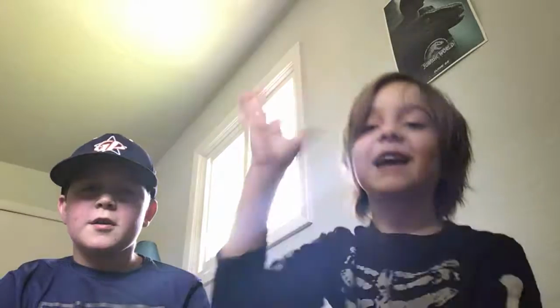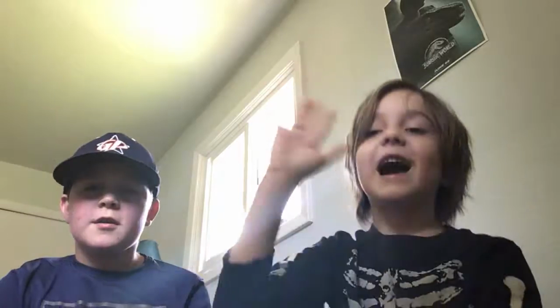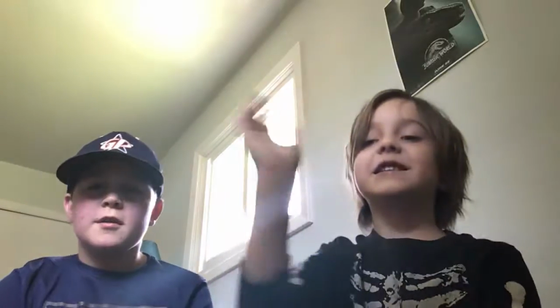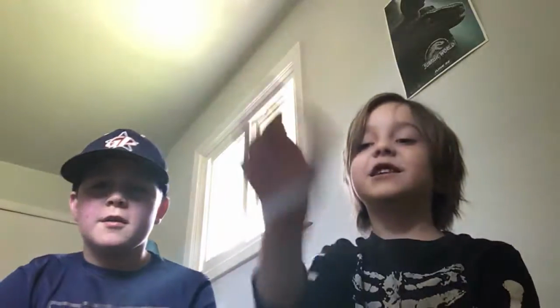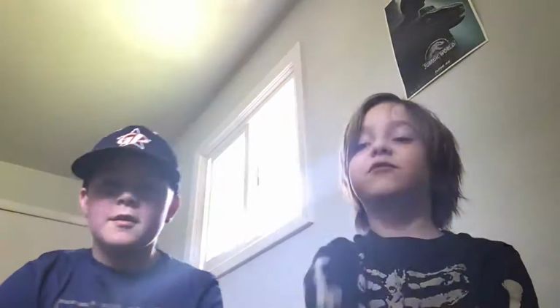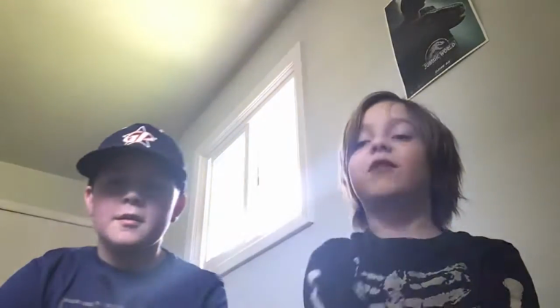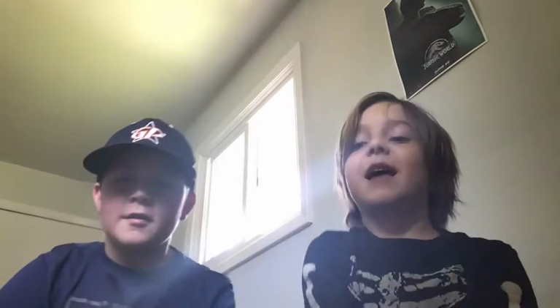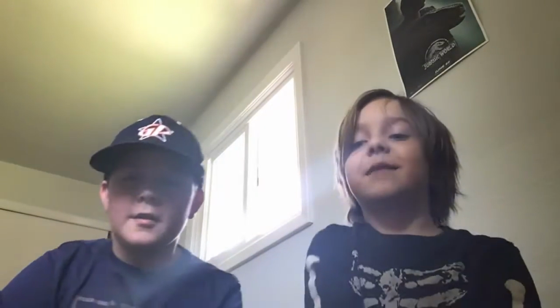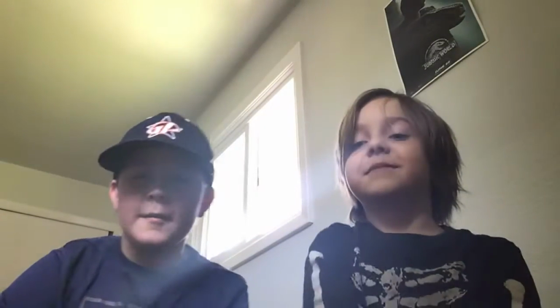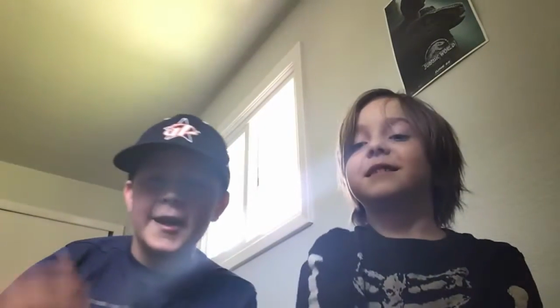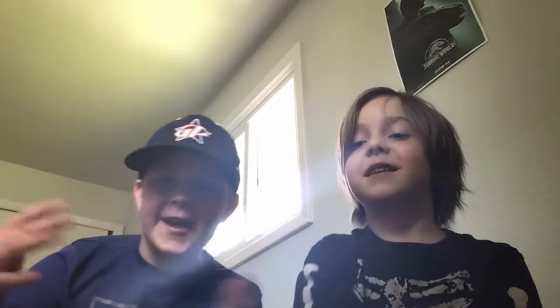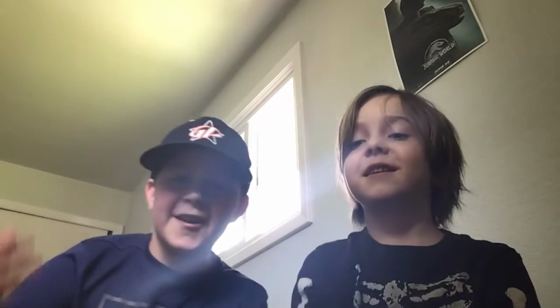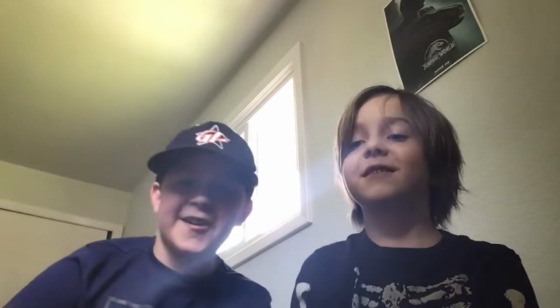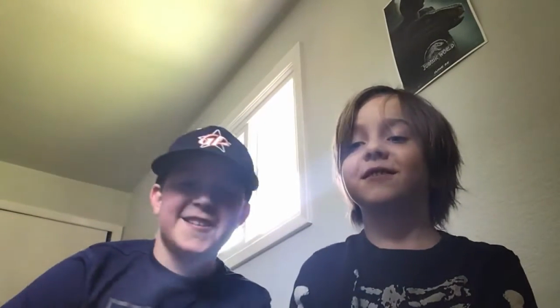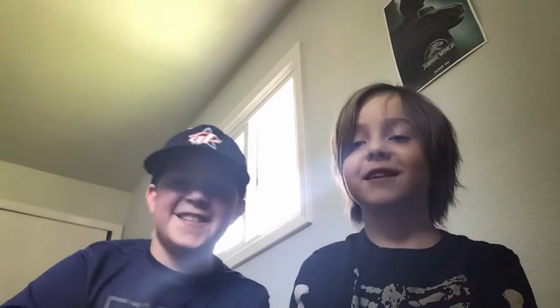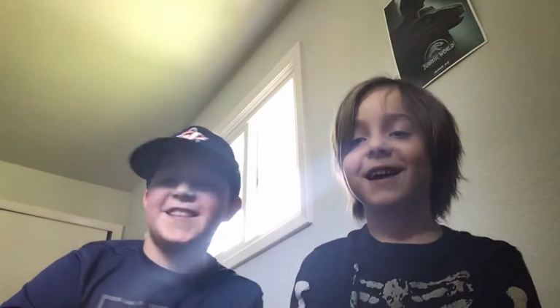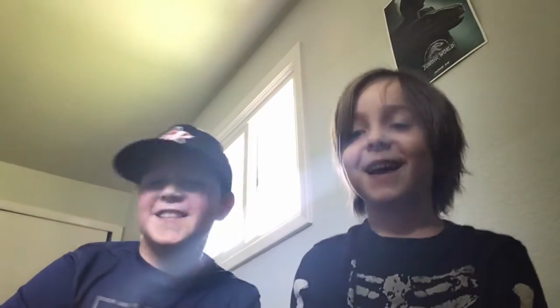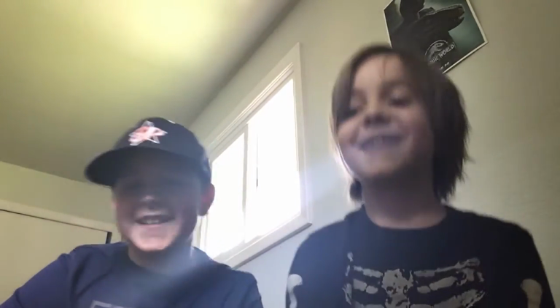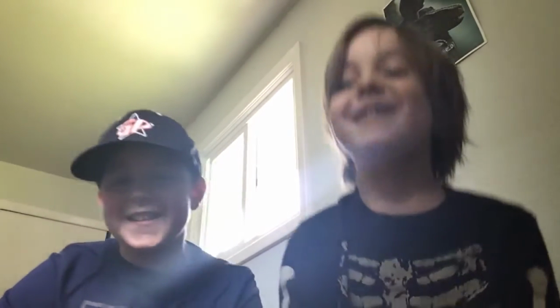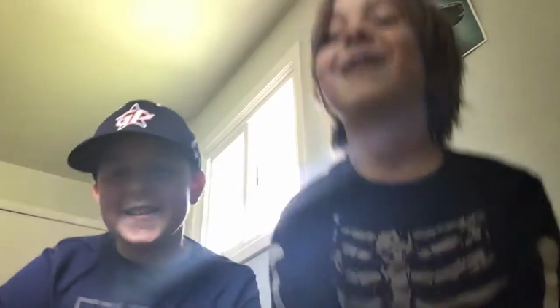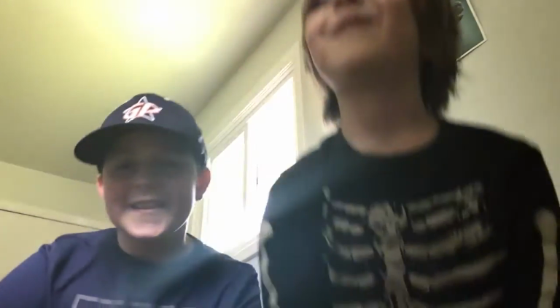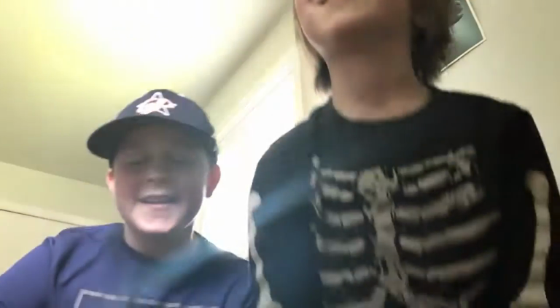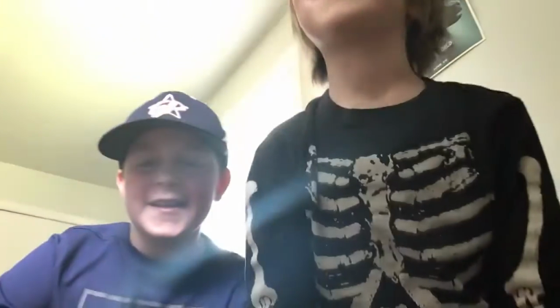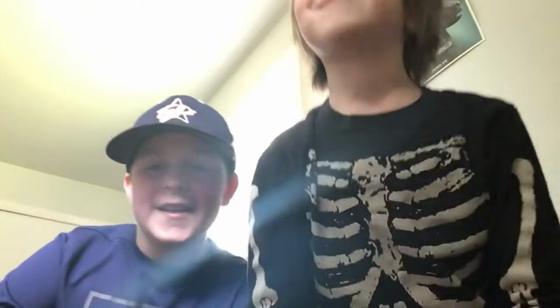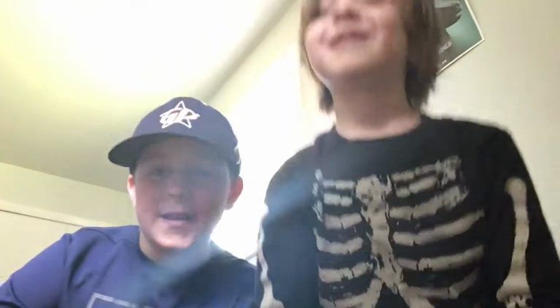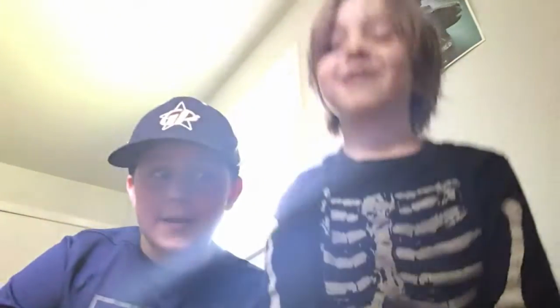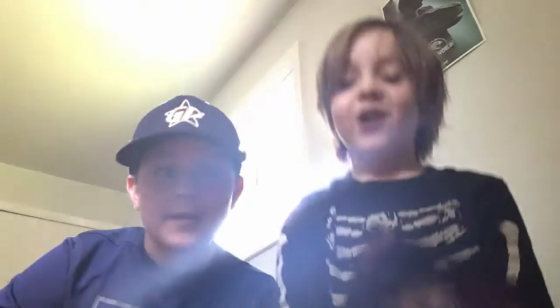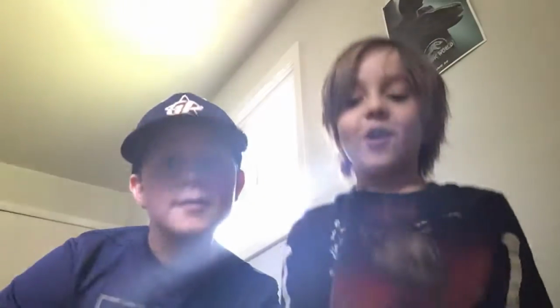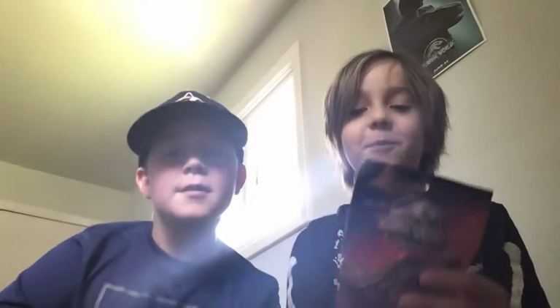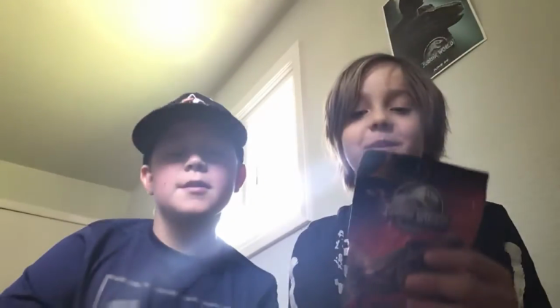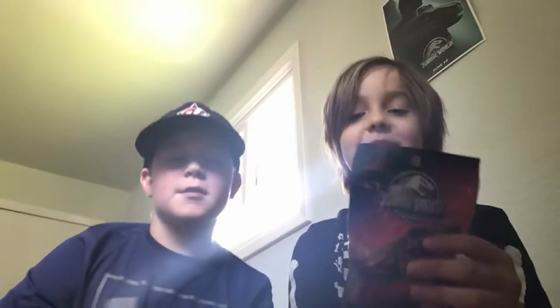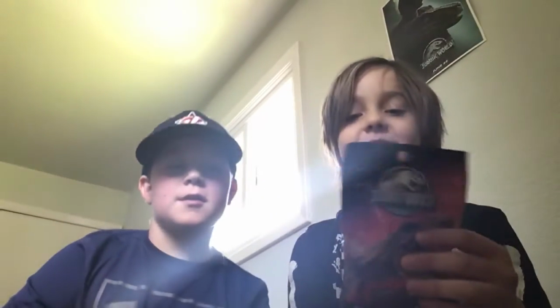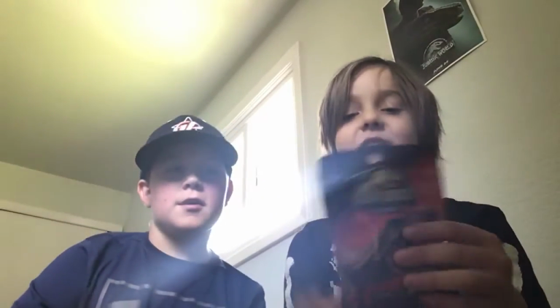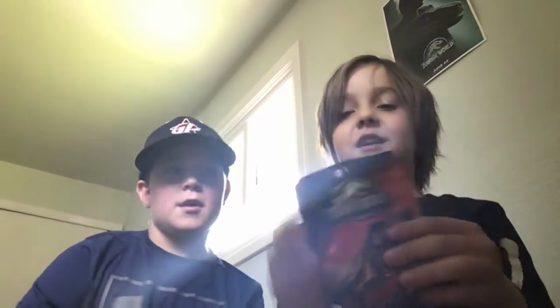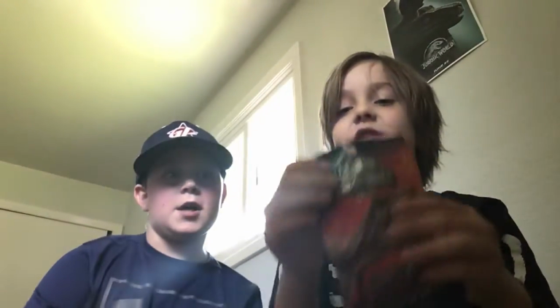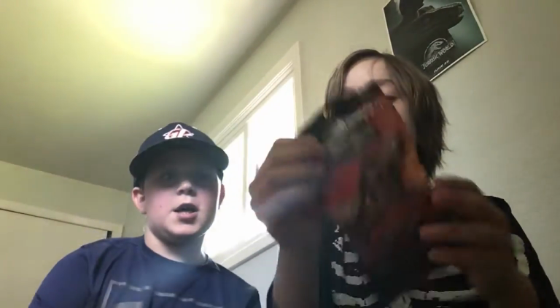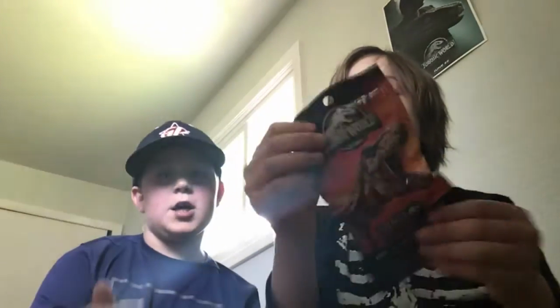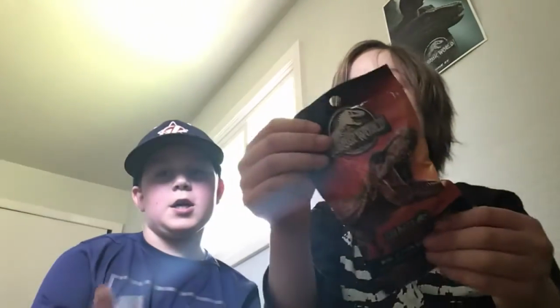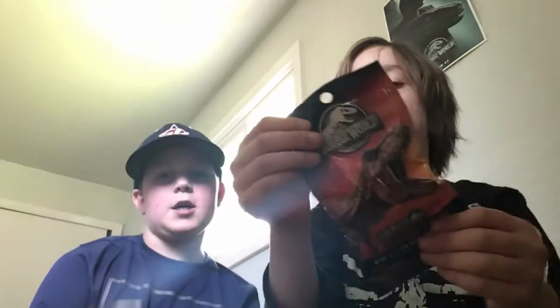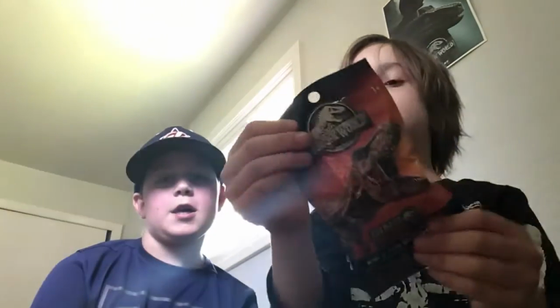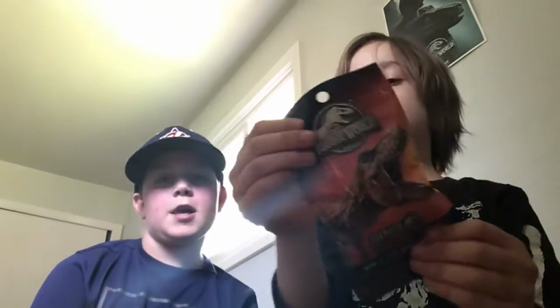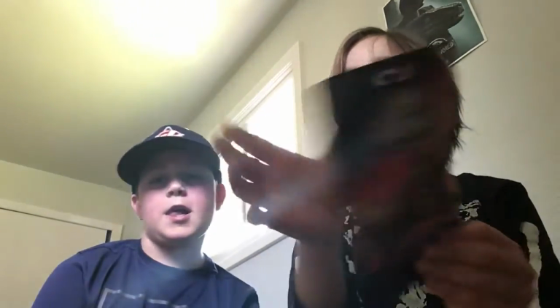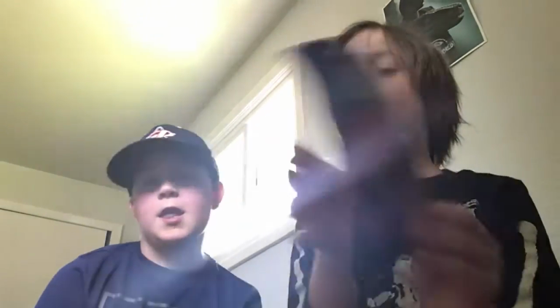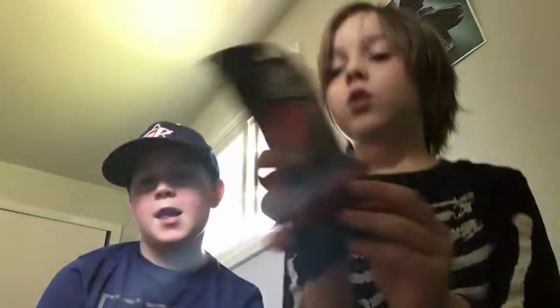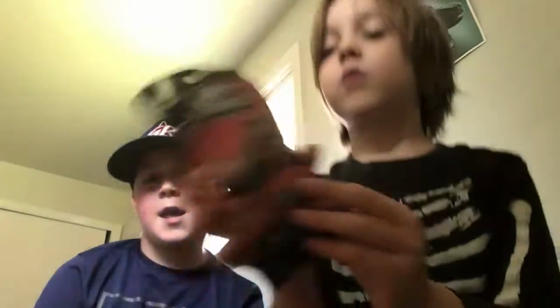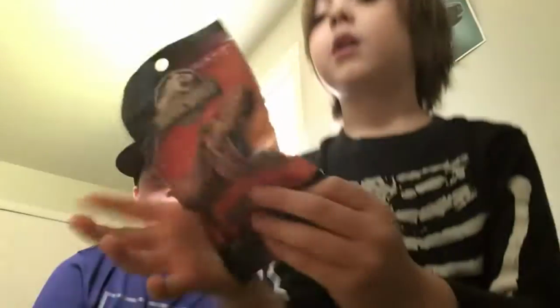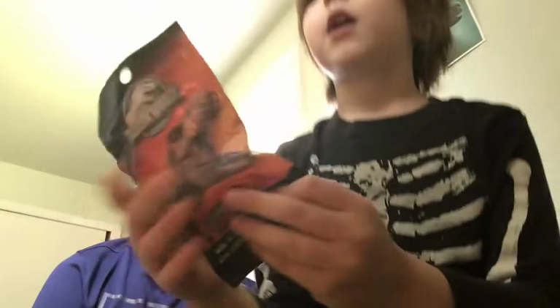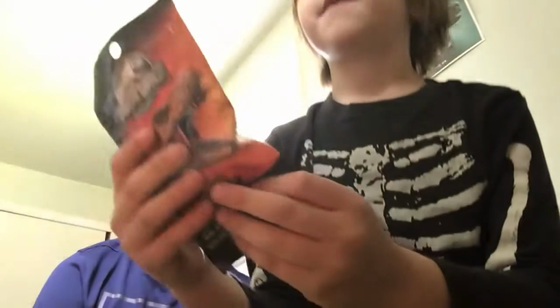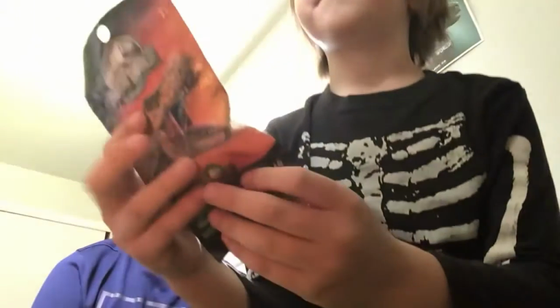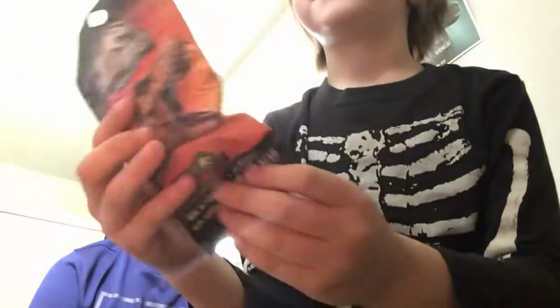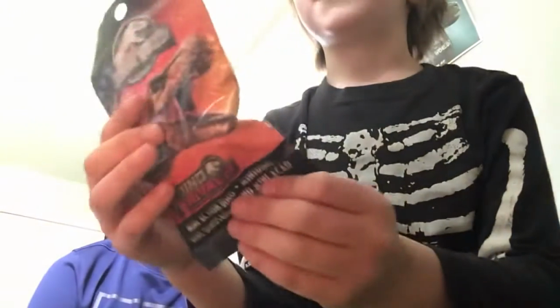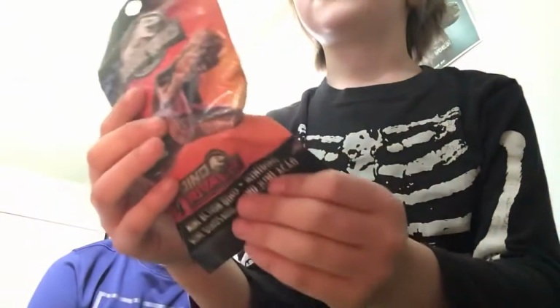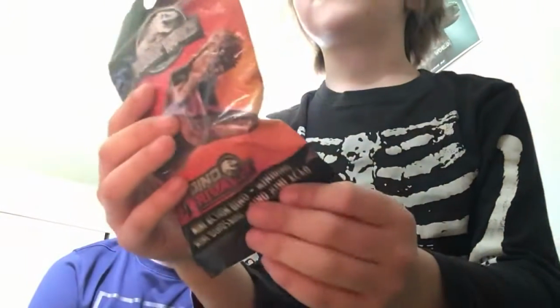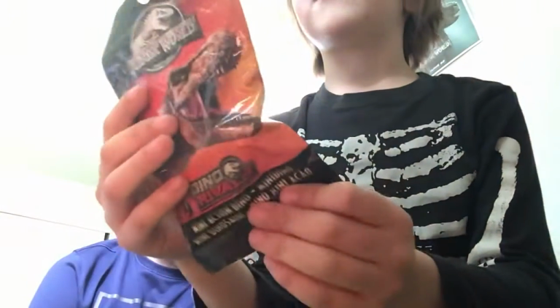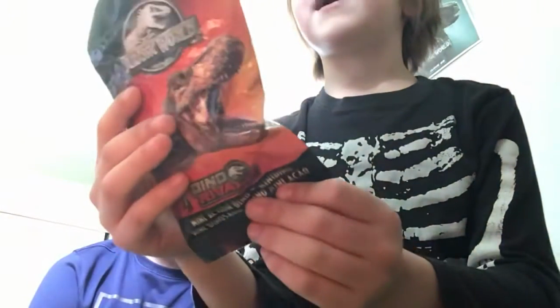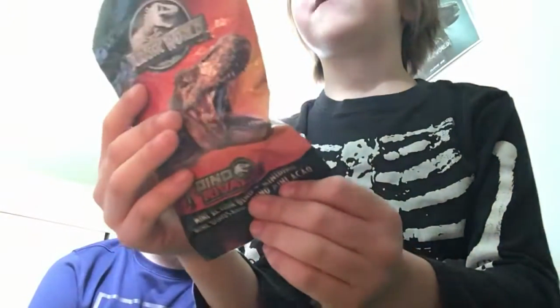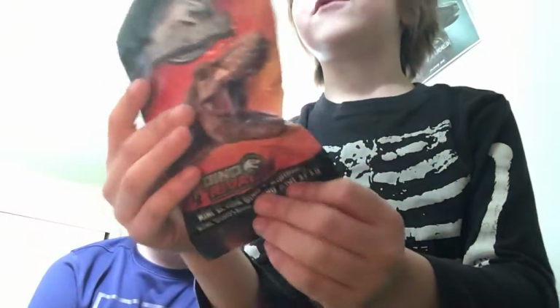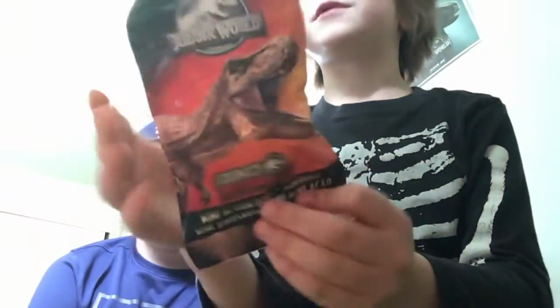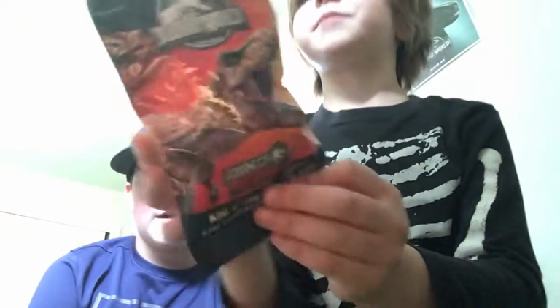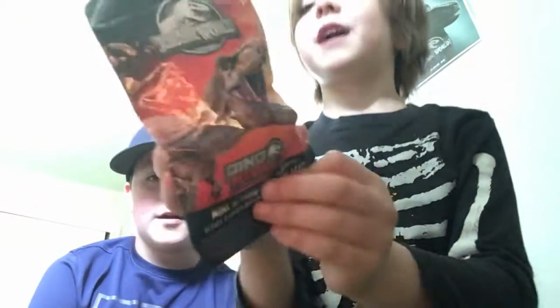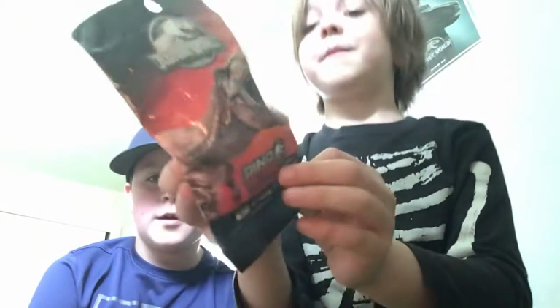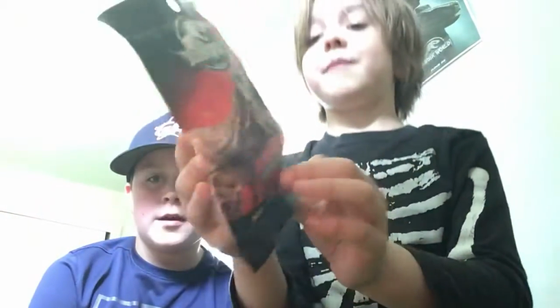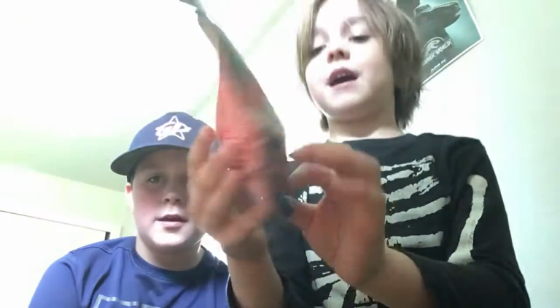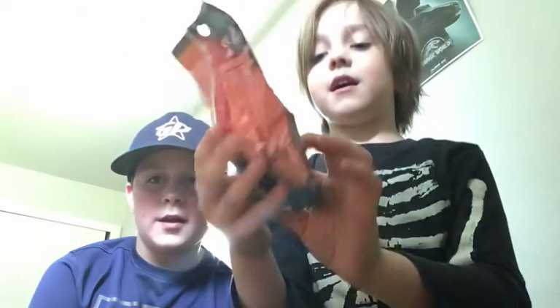Hey guys, it's Rams and Ursus, and today we're going to be opening the Jurassic World Dino Rivals Blind Bag.